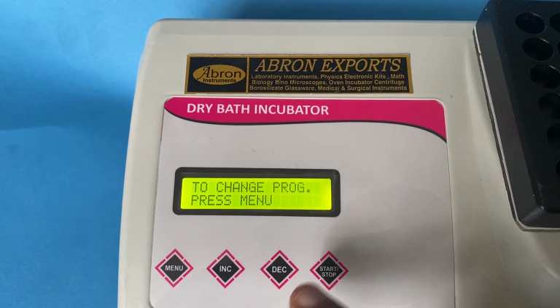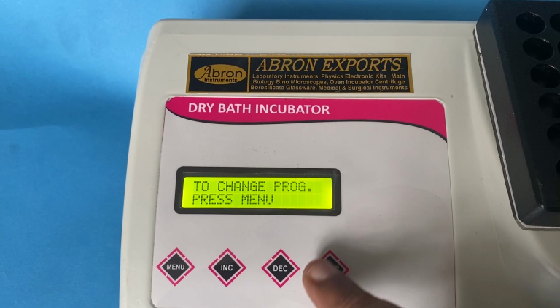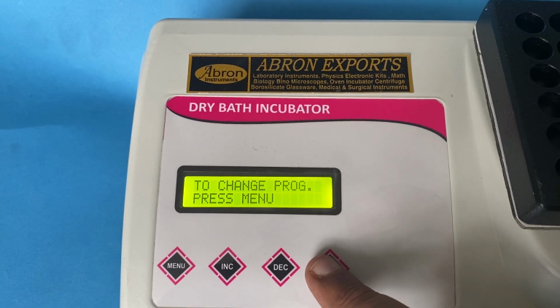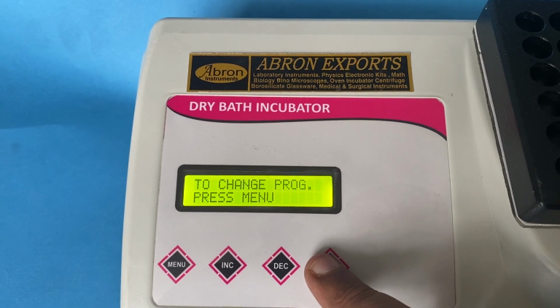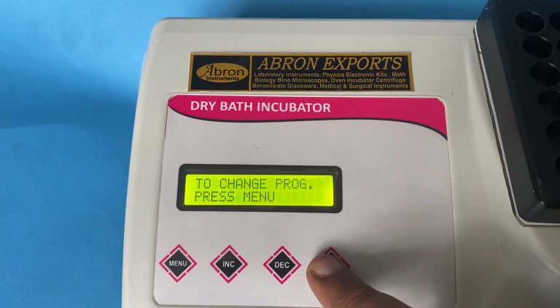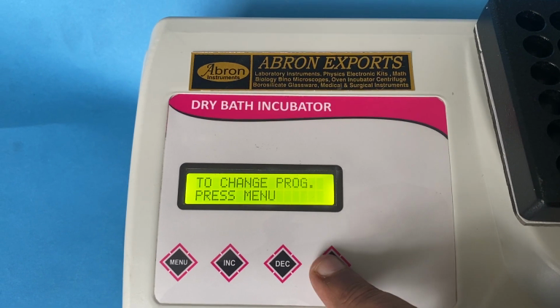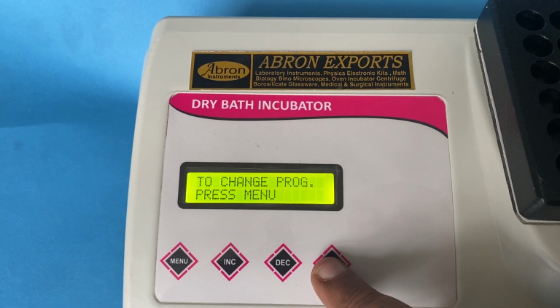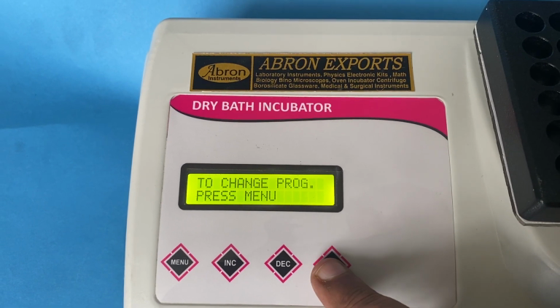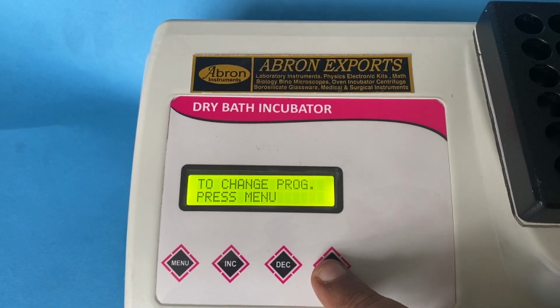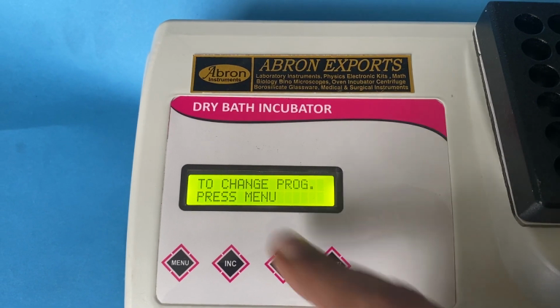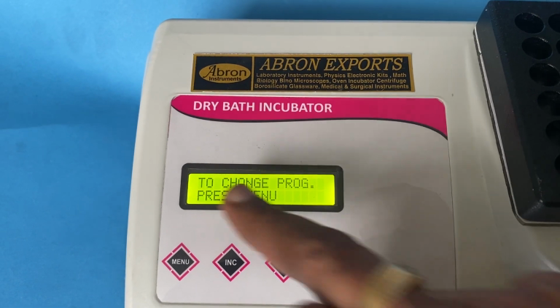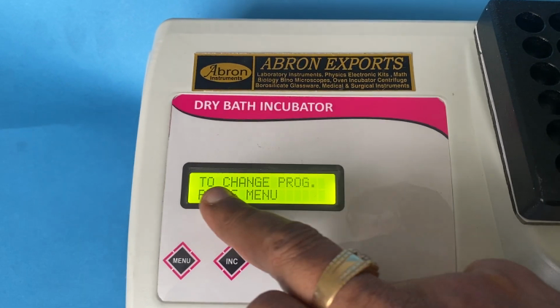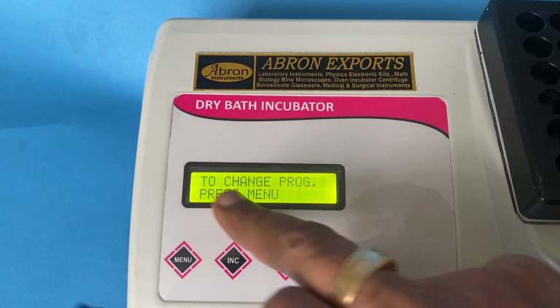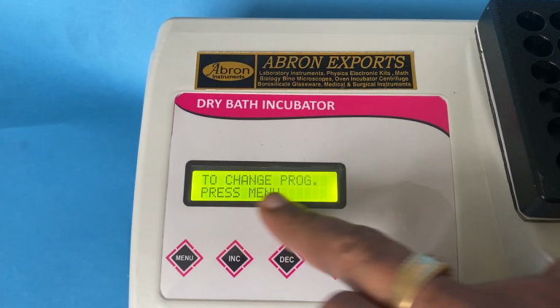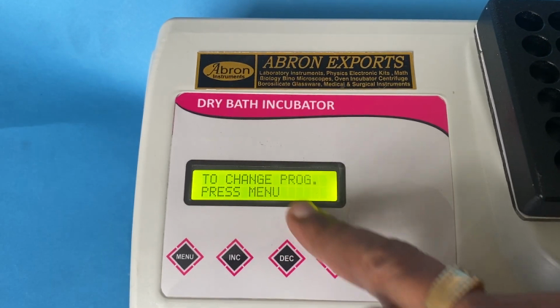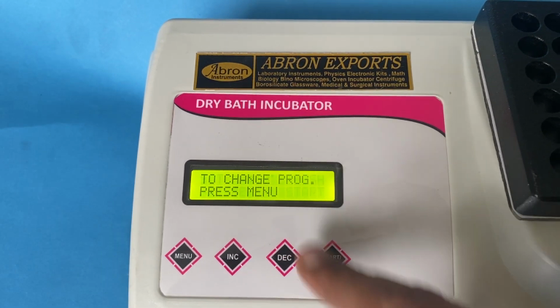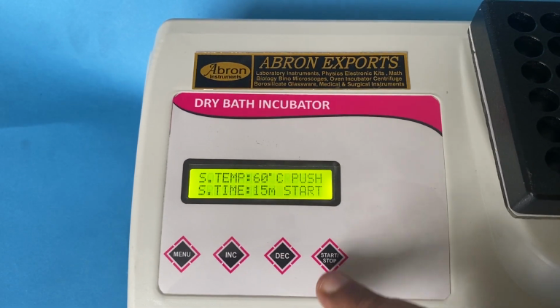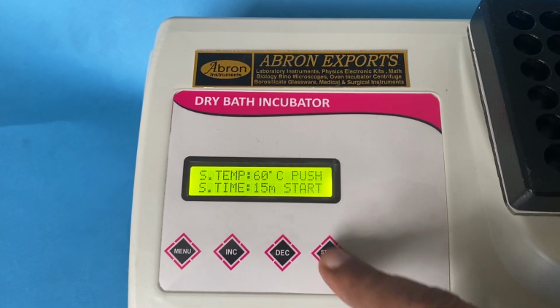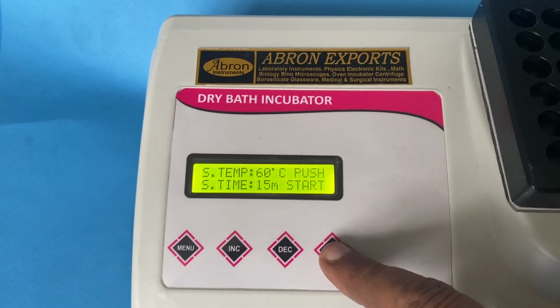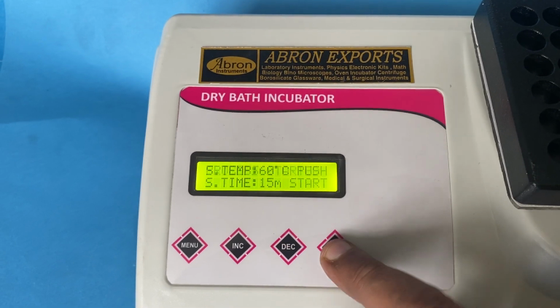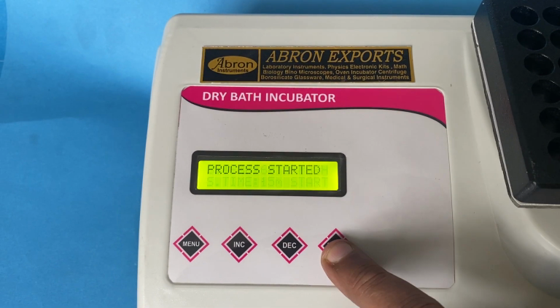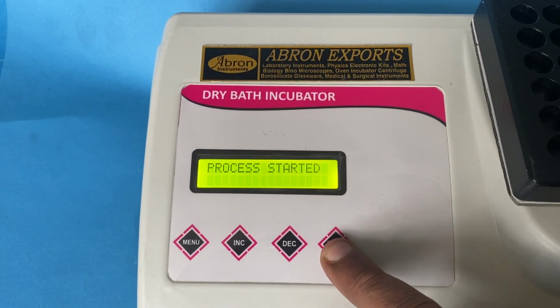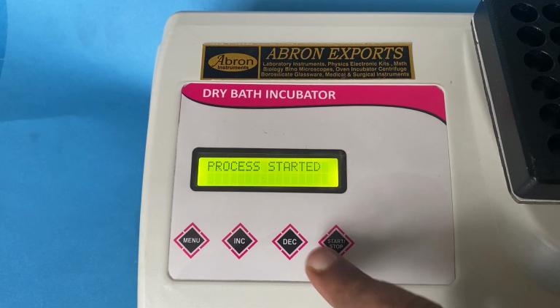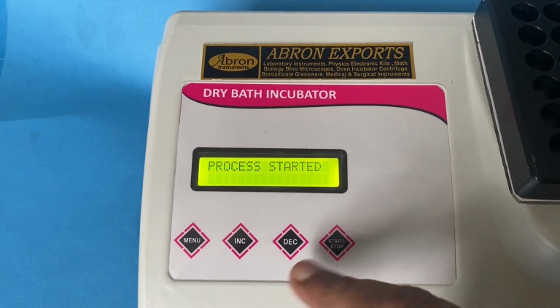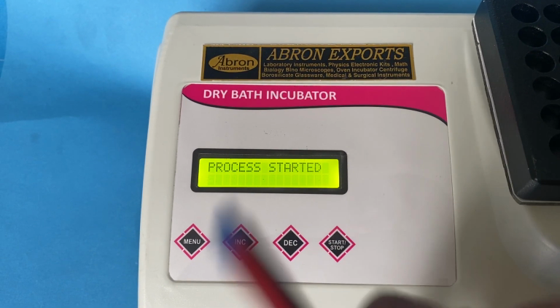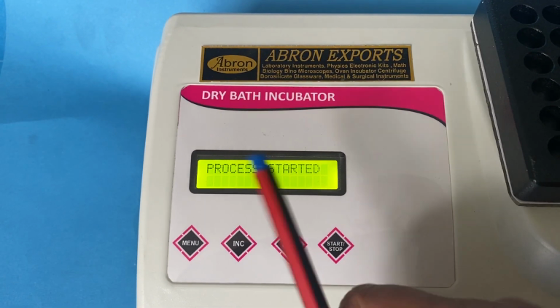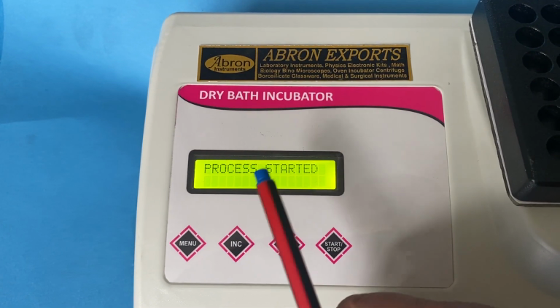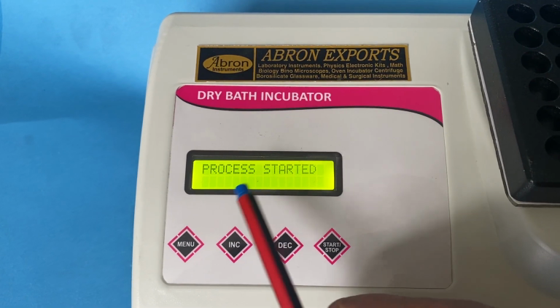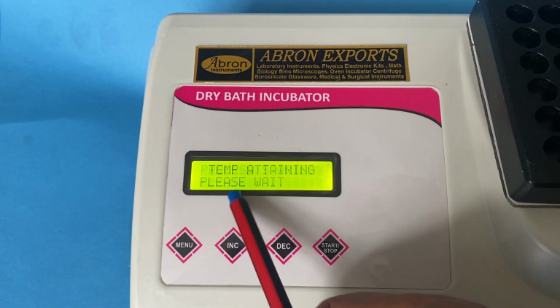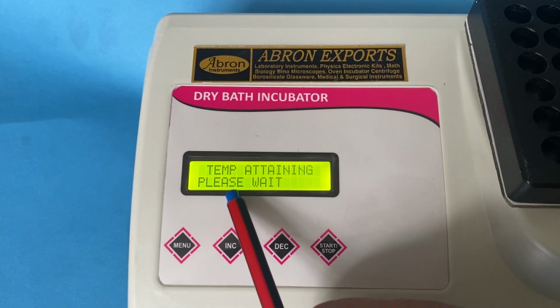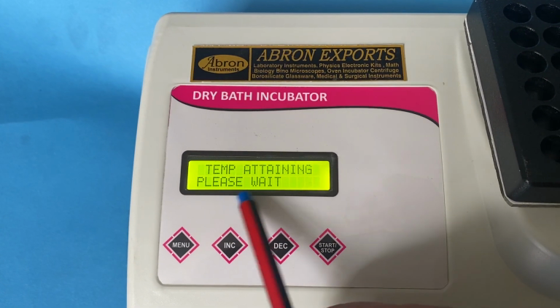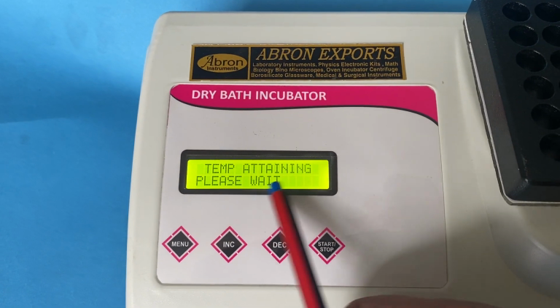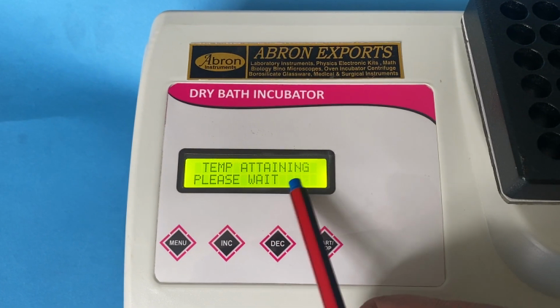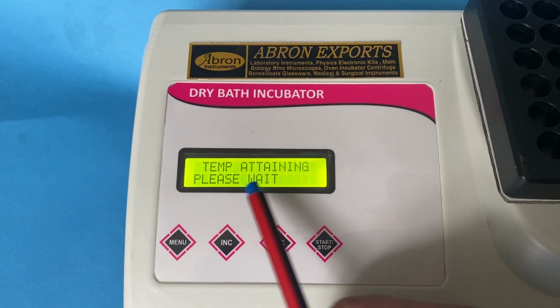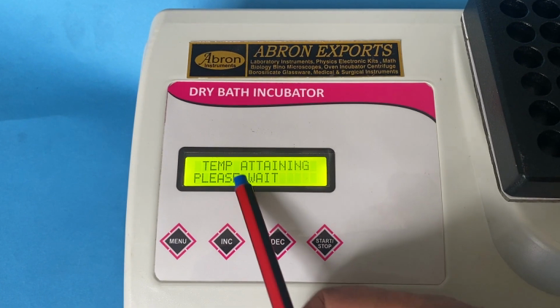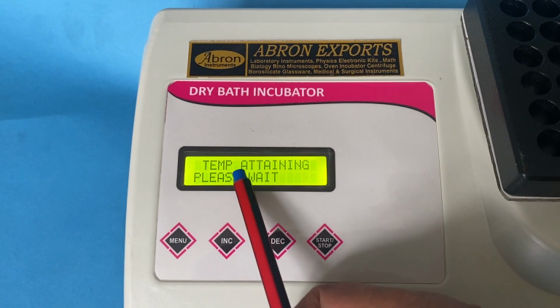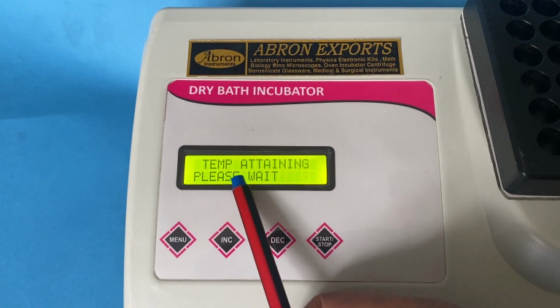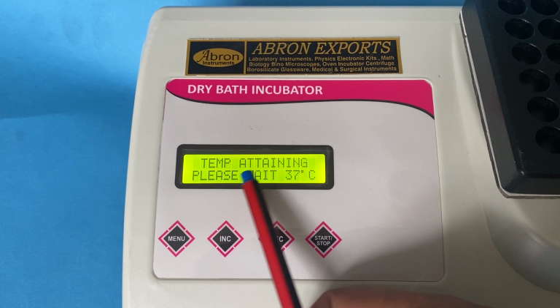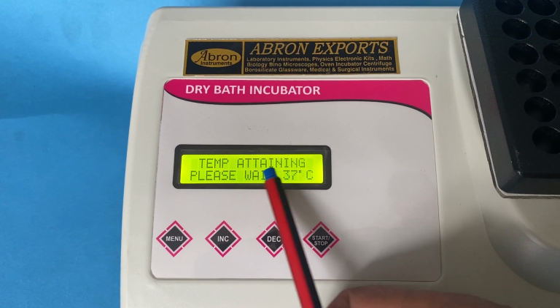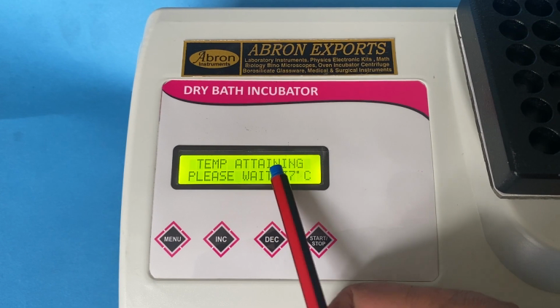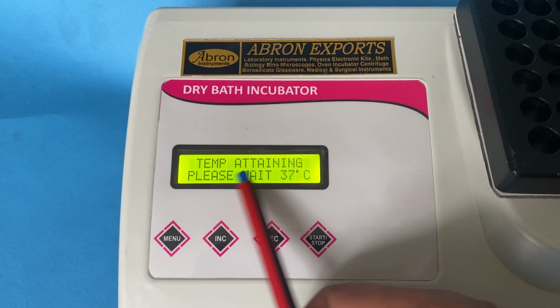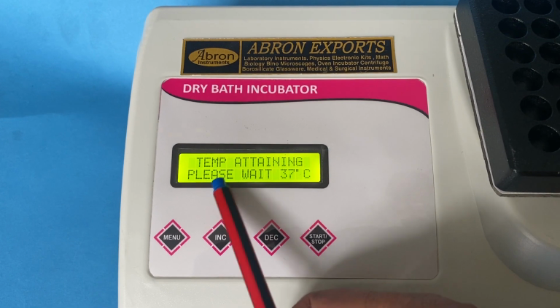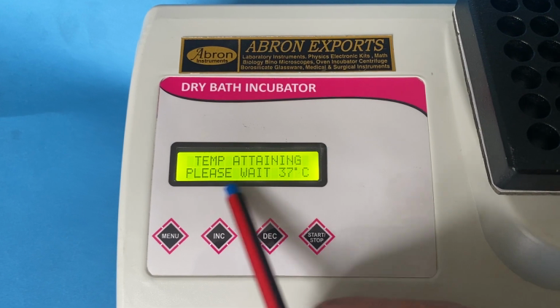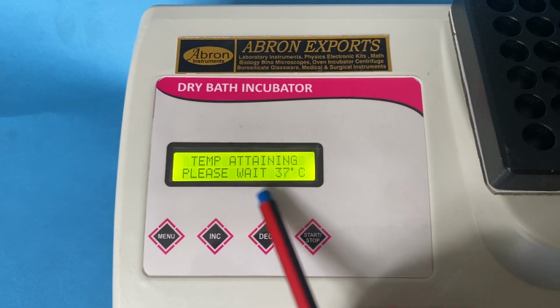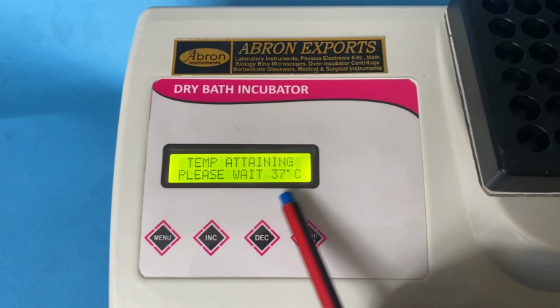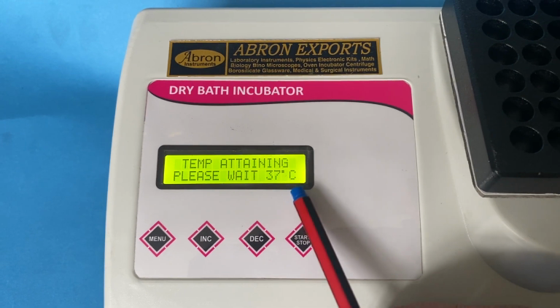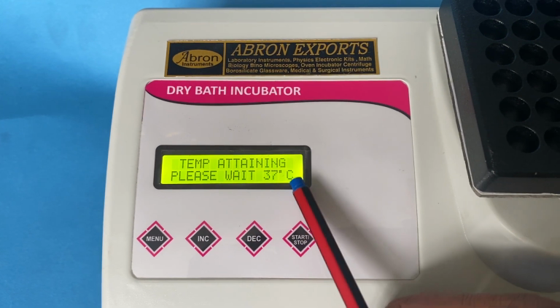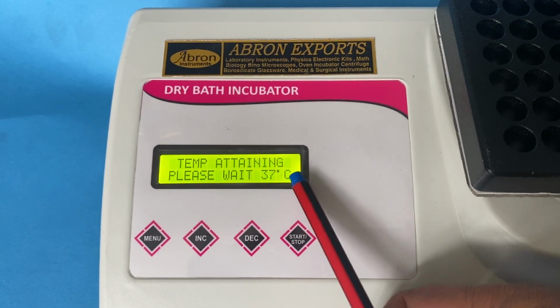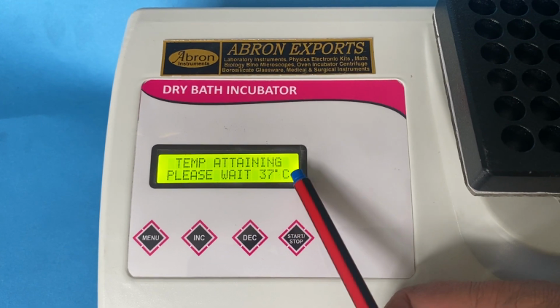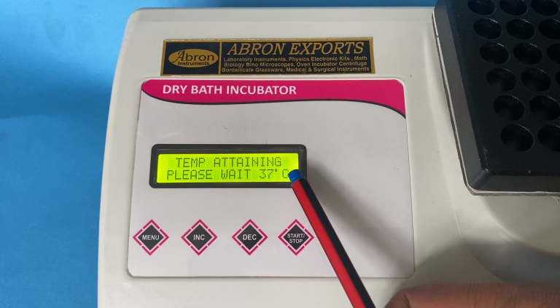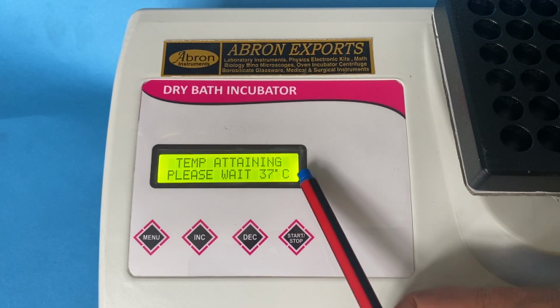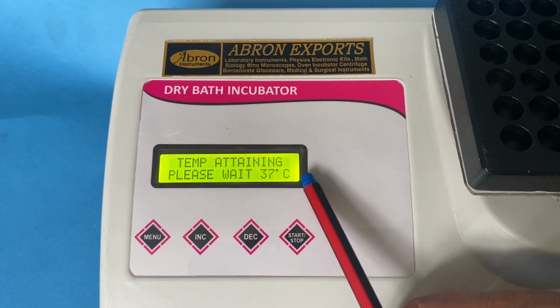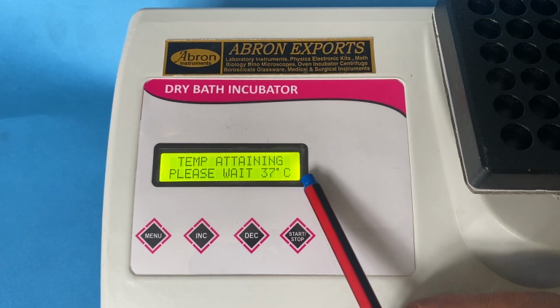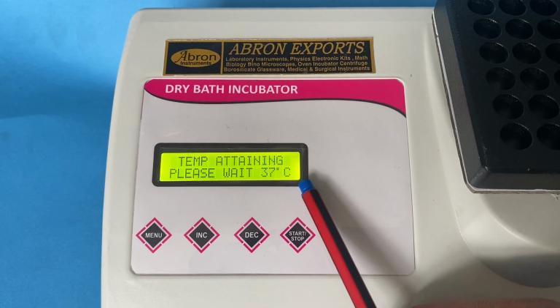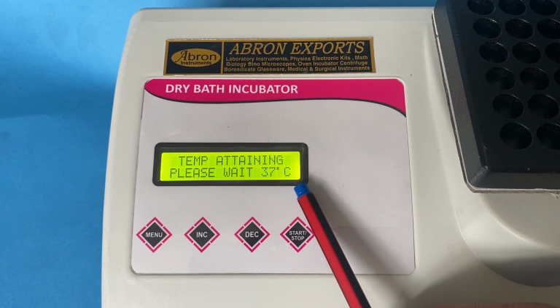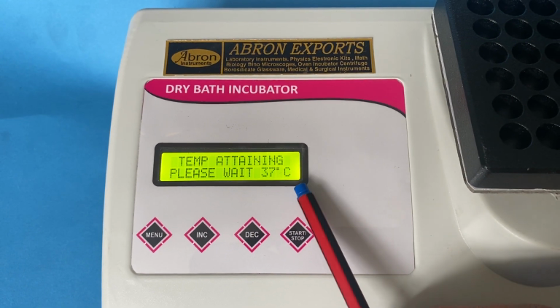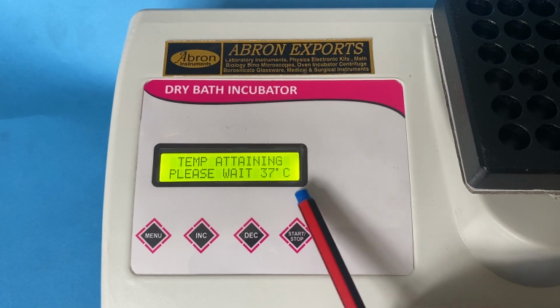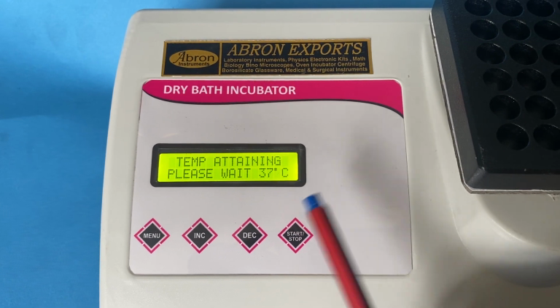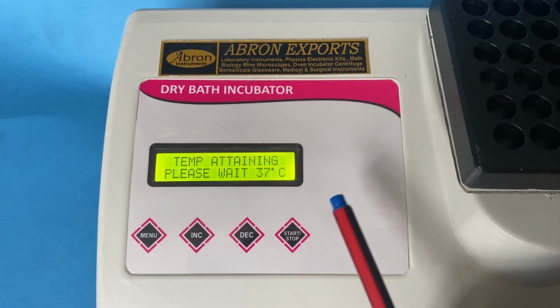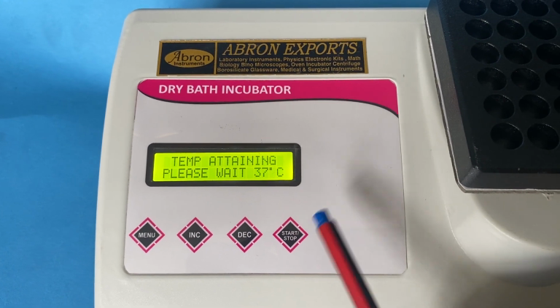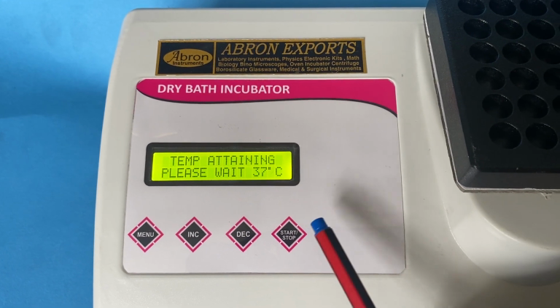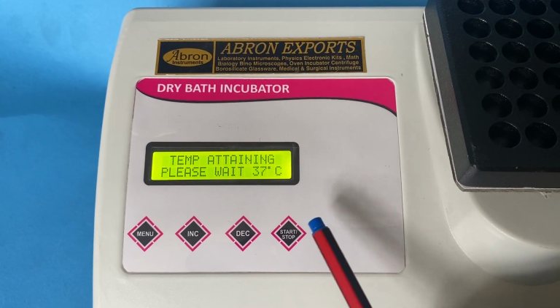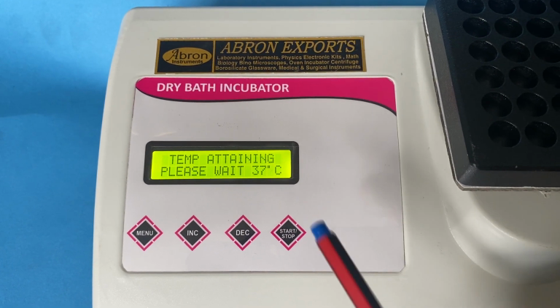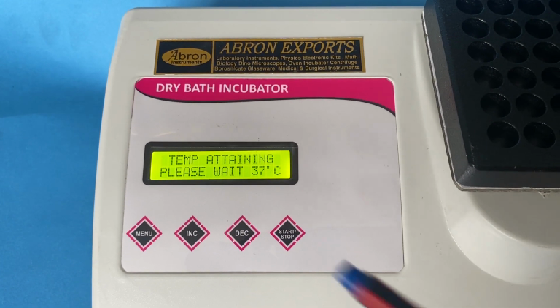To start the process, just press. I just push — it says press to attain temperature. 37 degrees is already there.